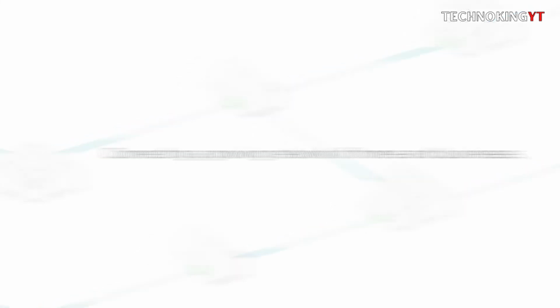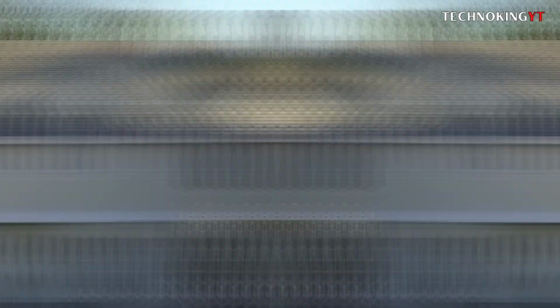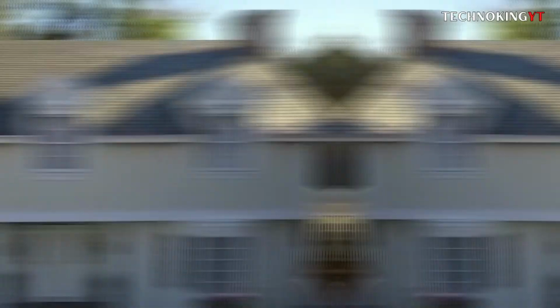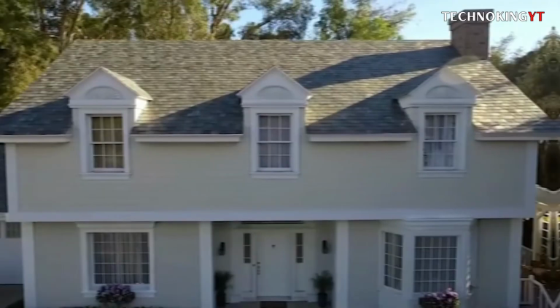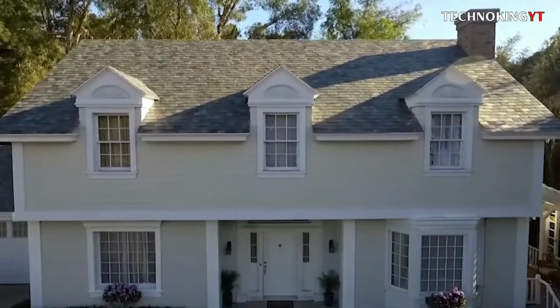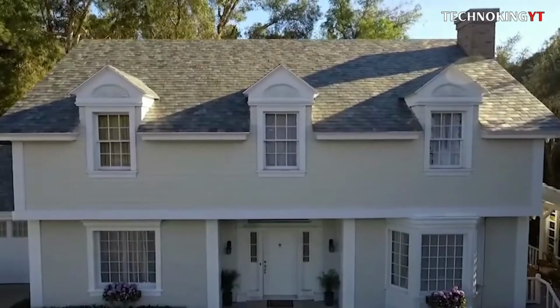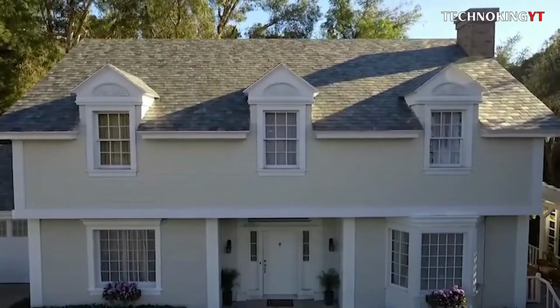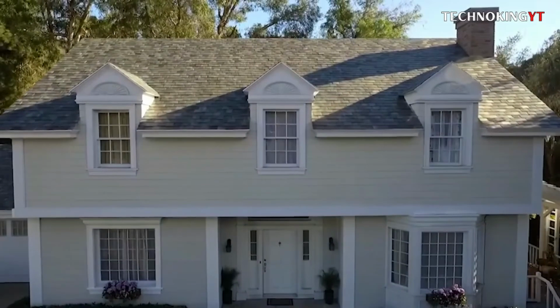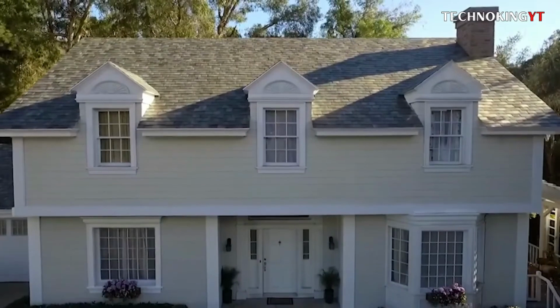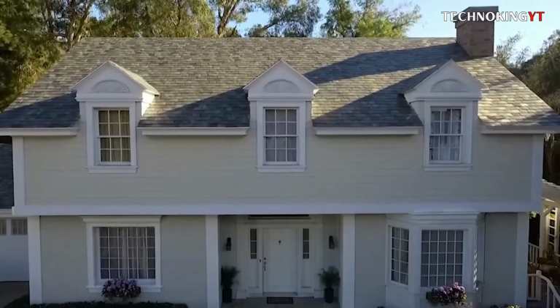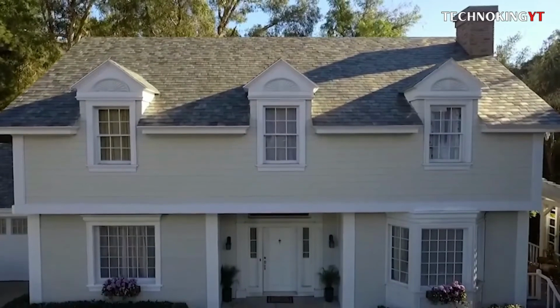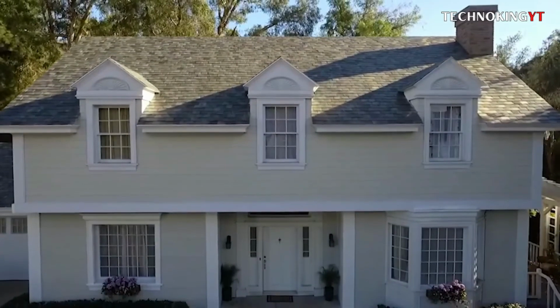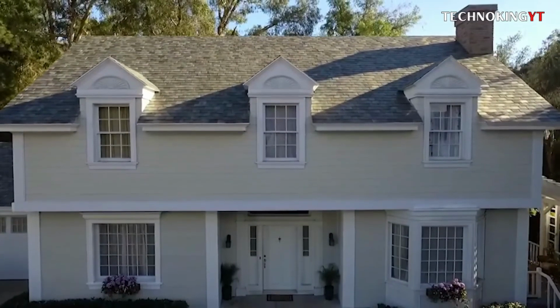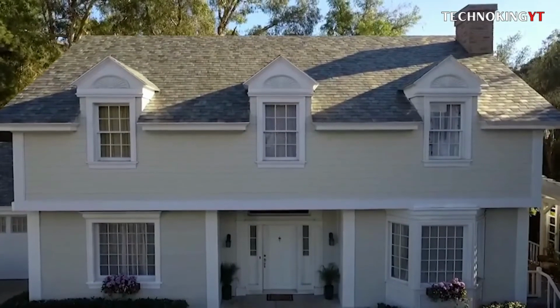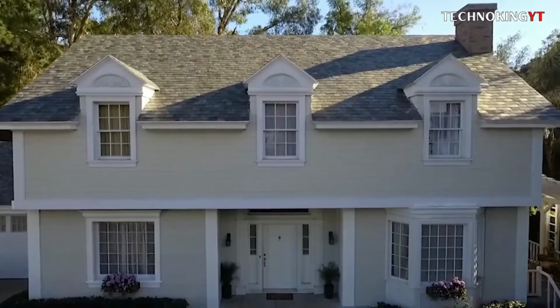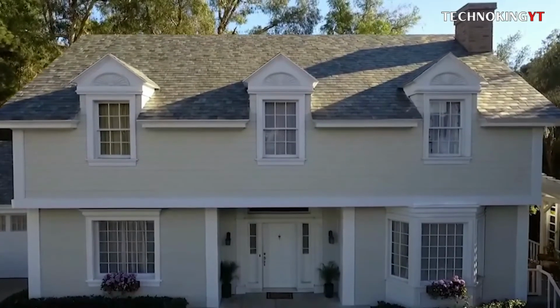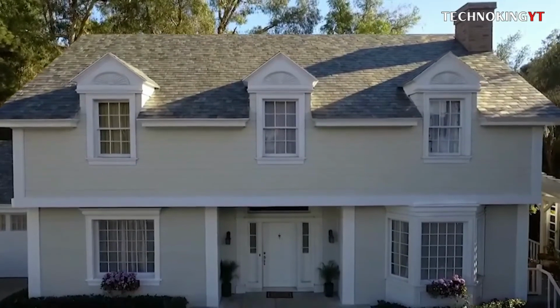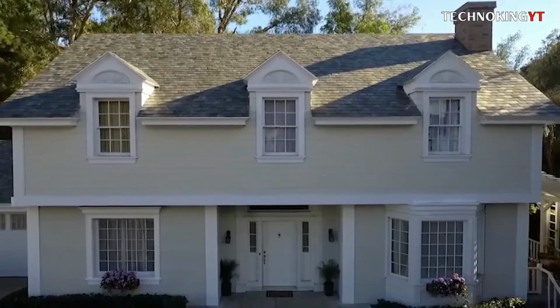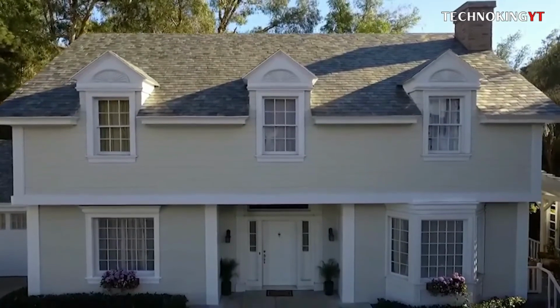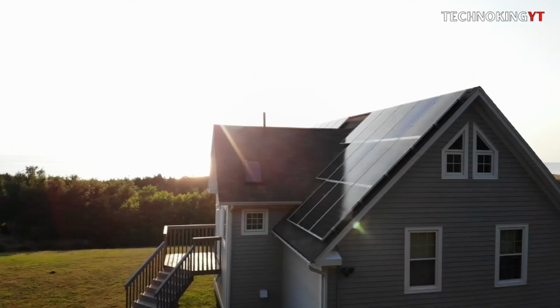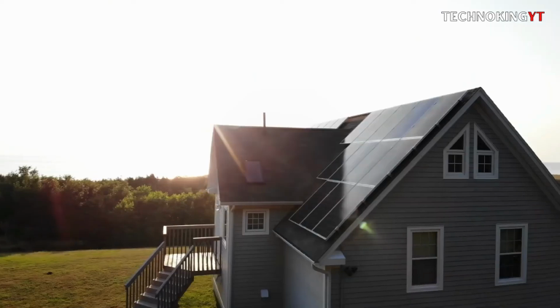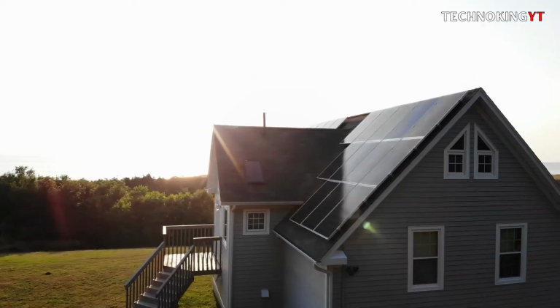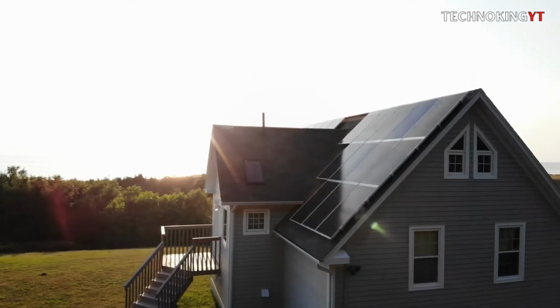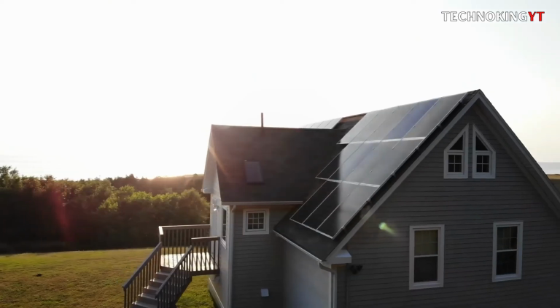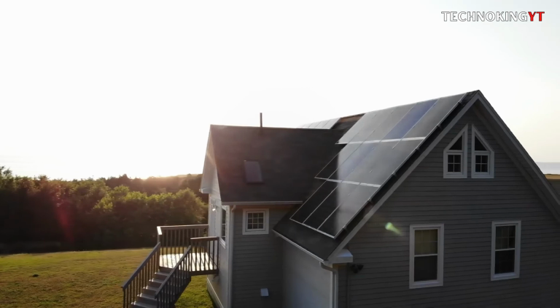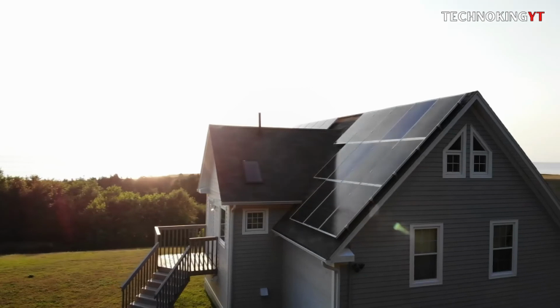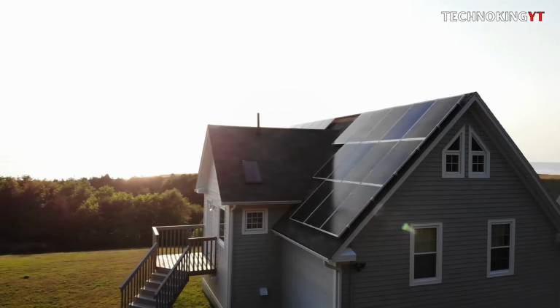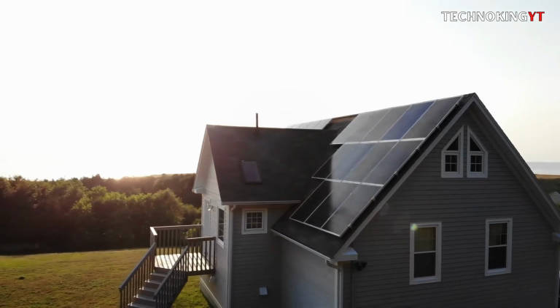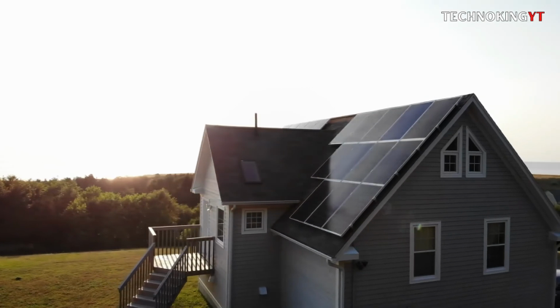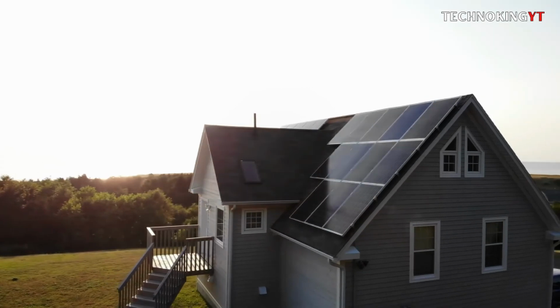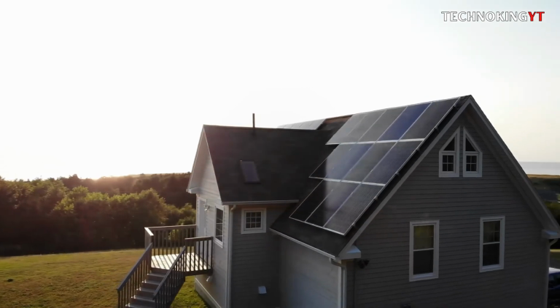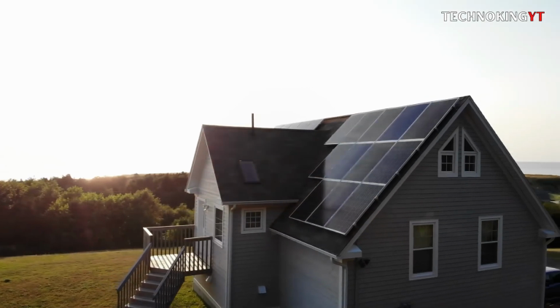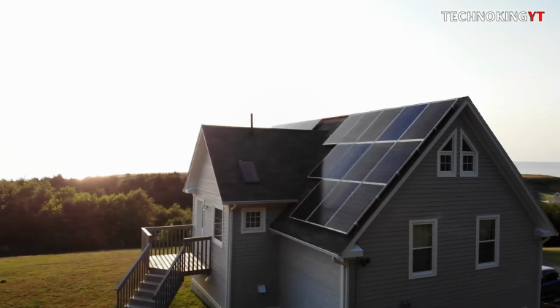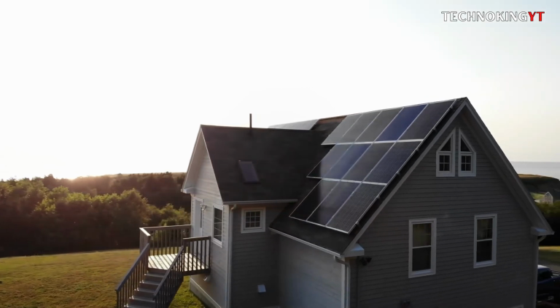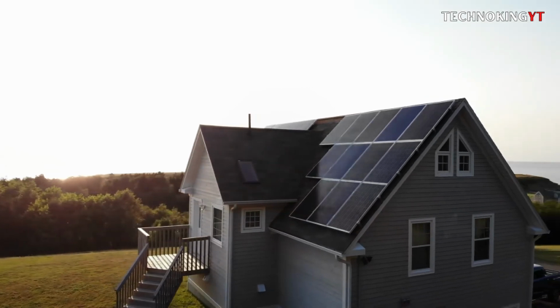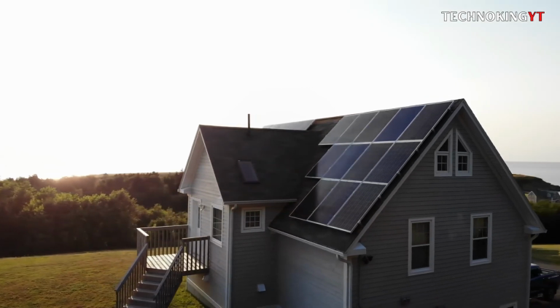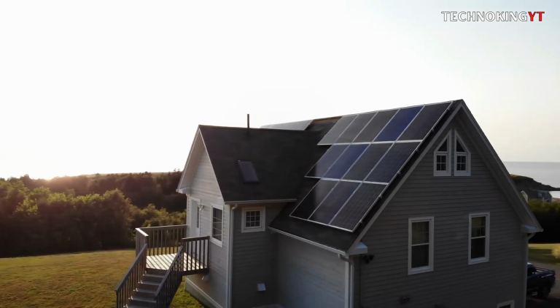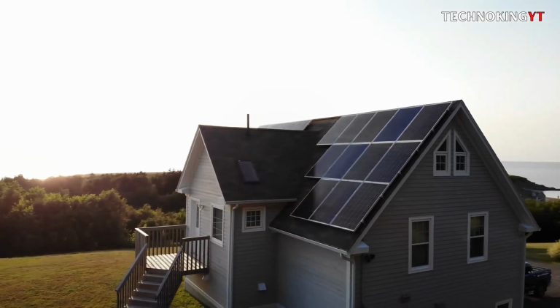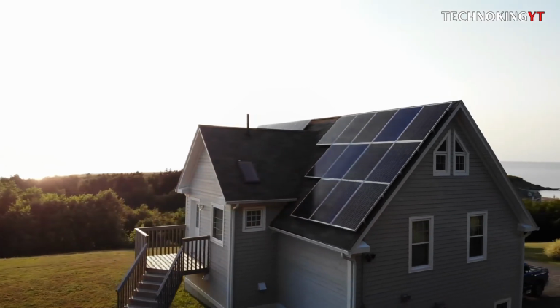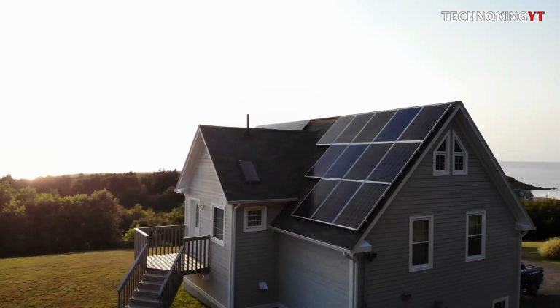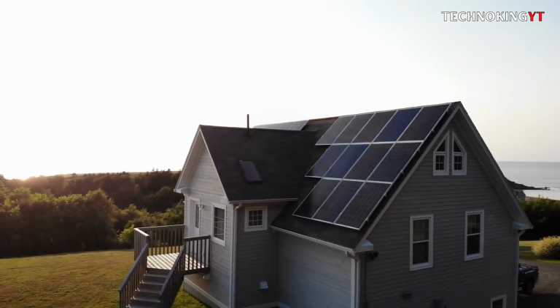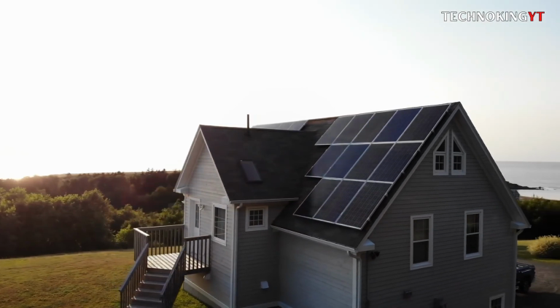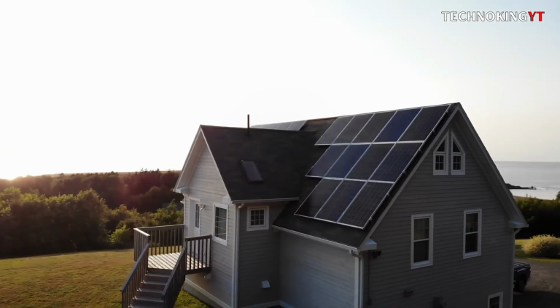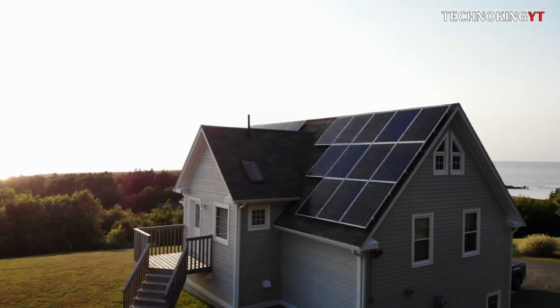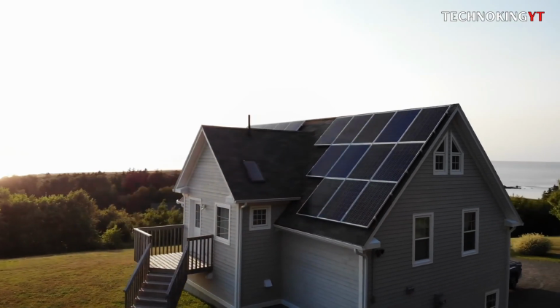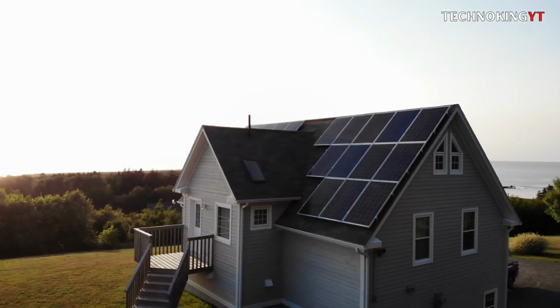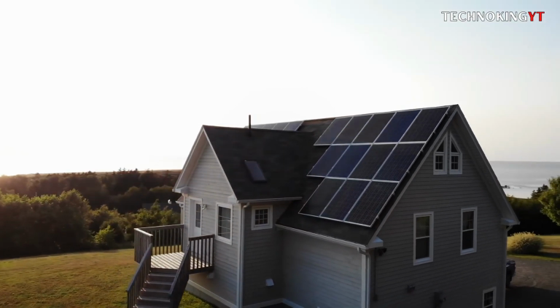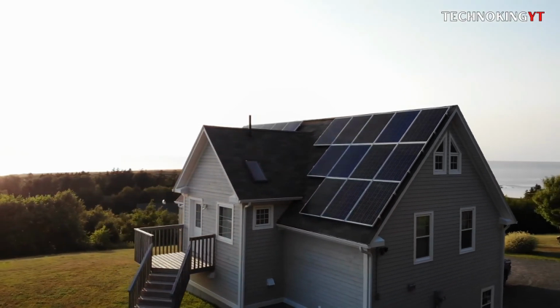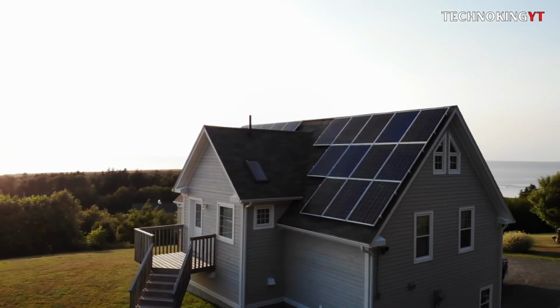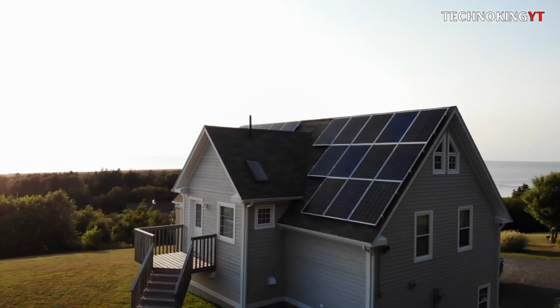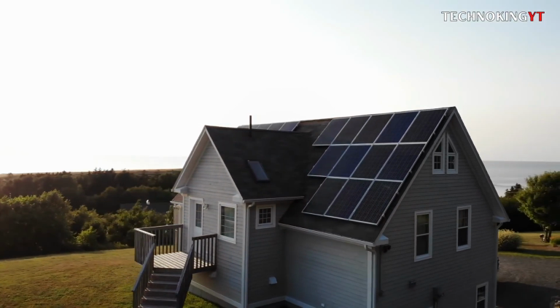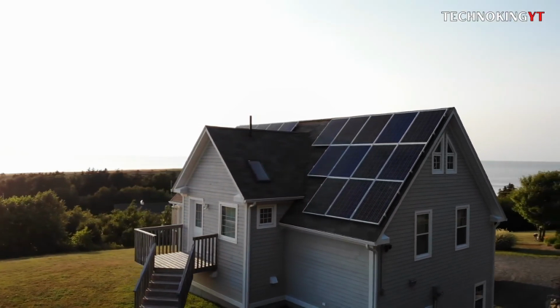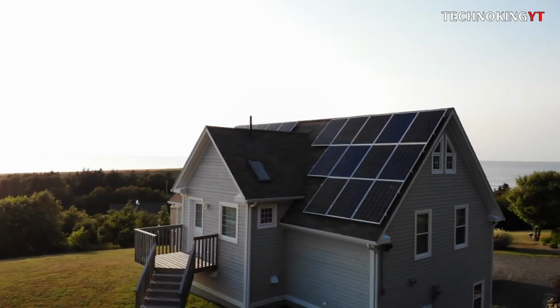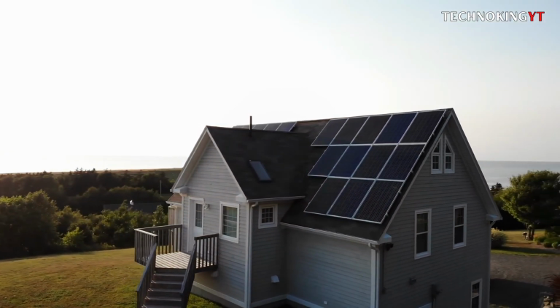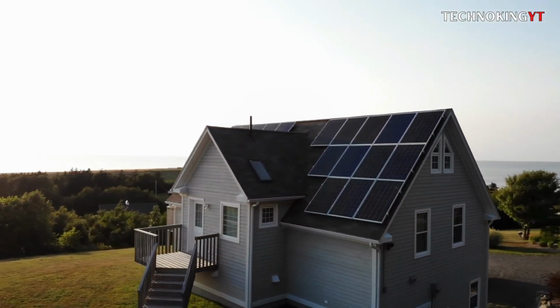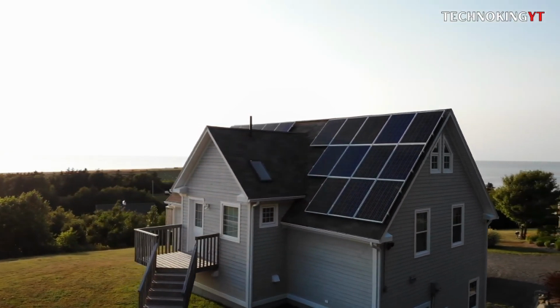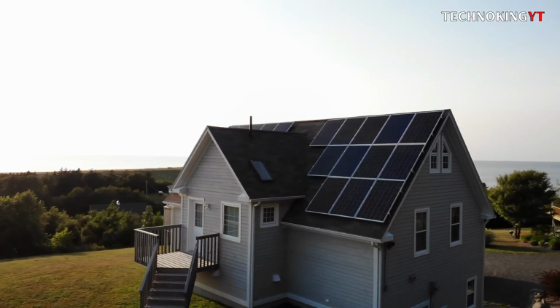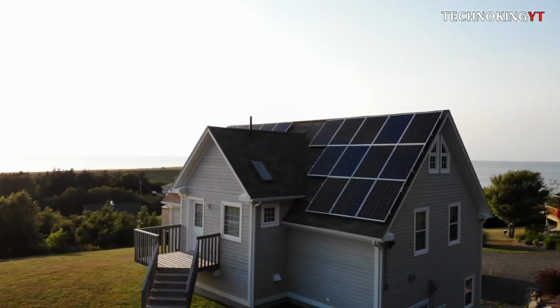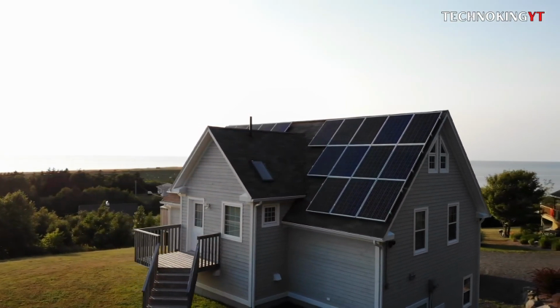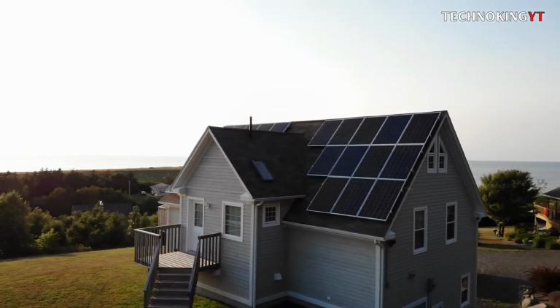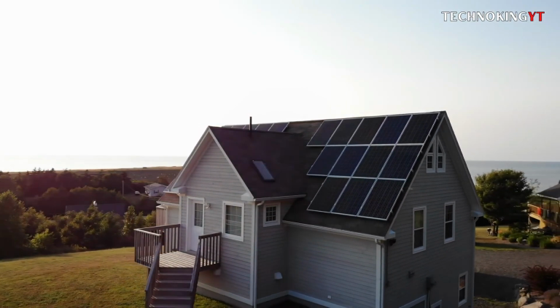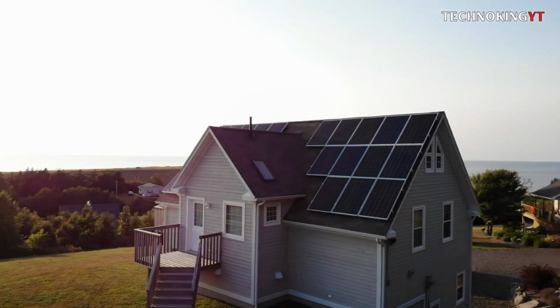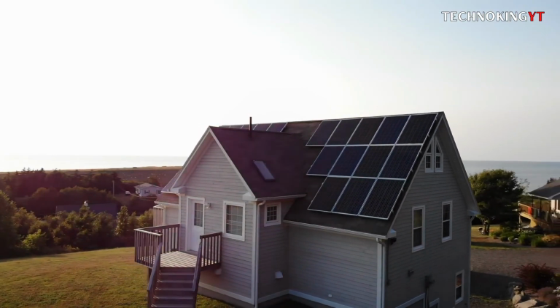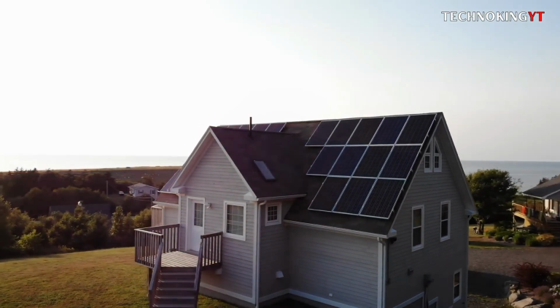So, what do you think about the Tesla solar roof? Share your thoughts on whether you think it is a hero or a zero. Thanks for watching.